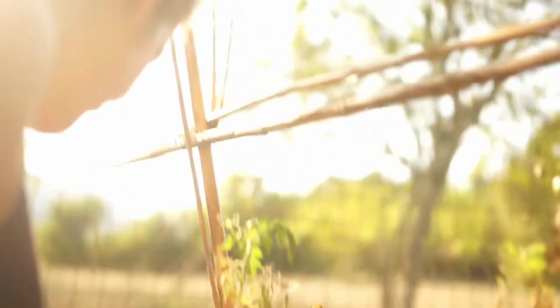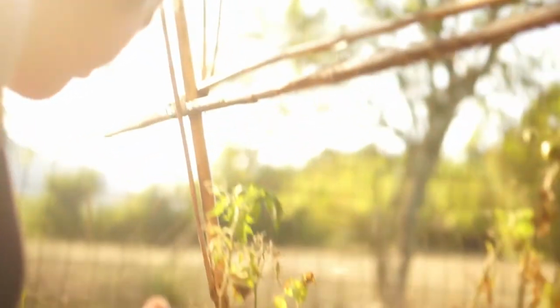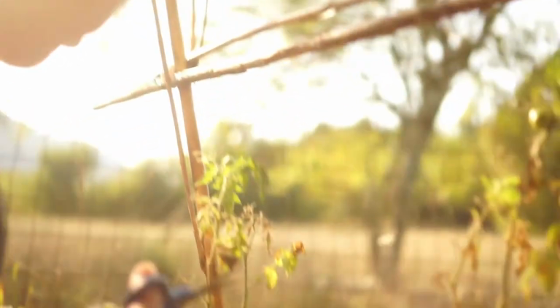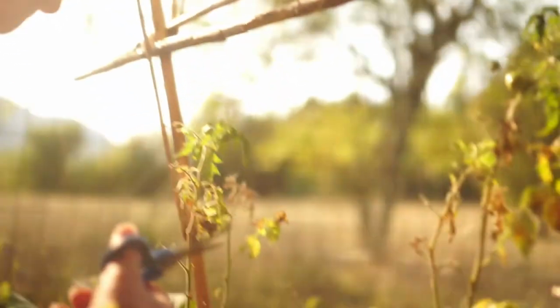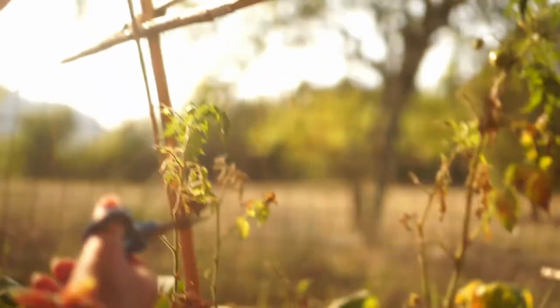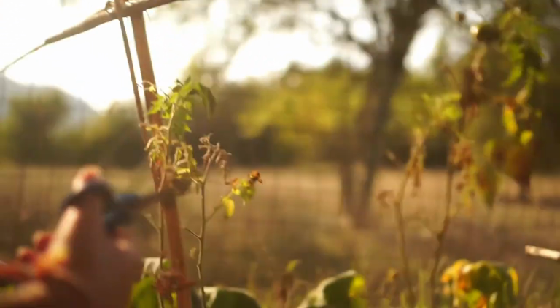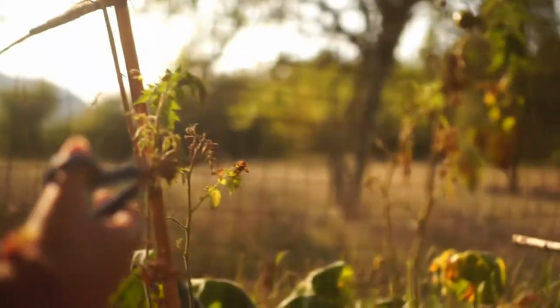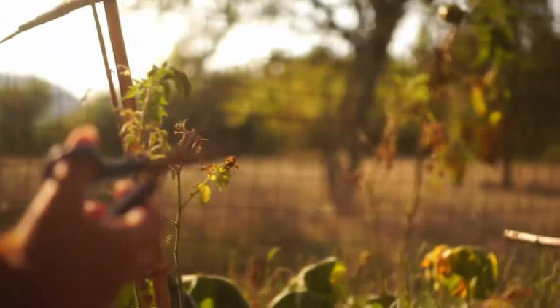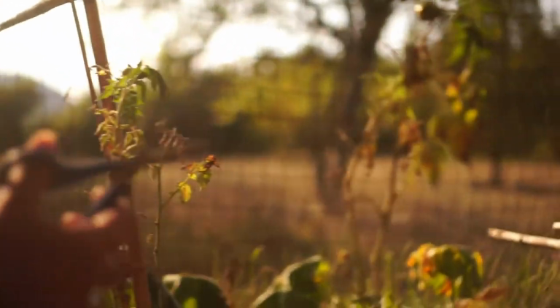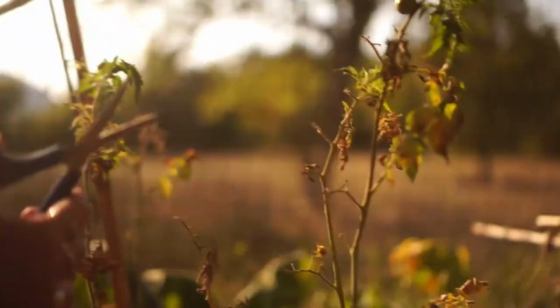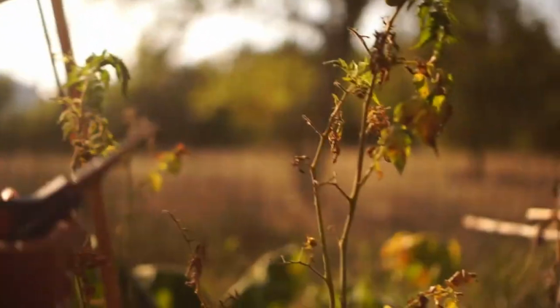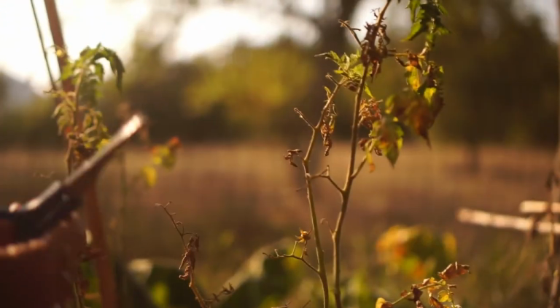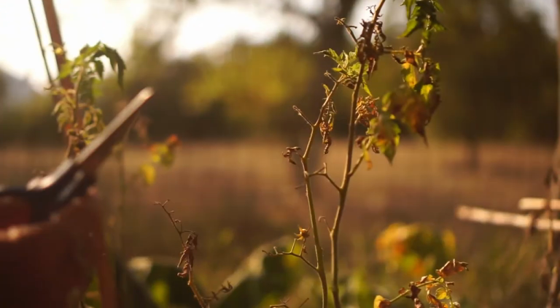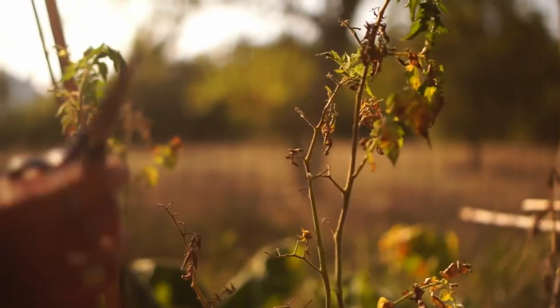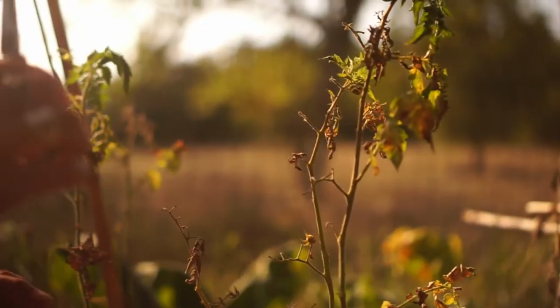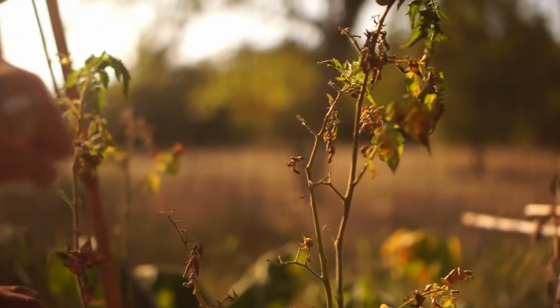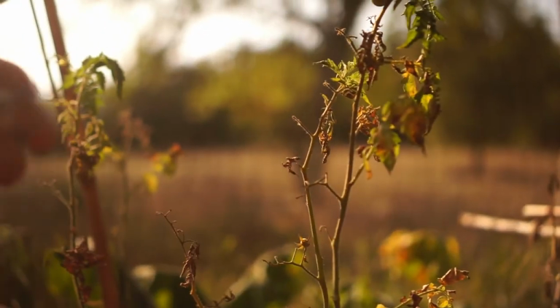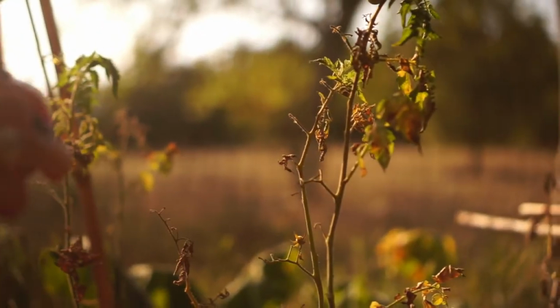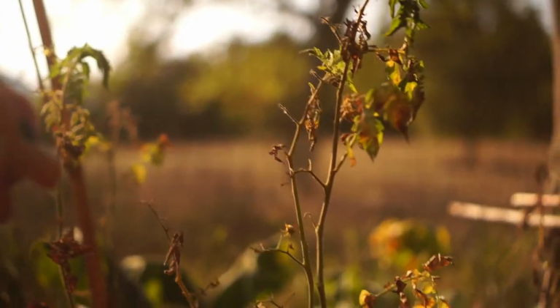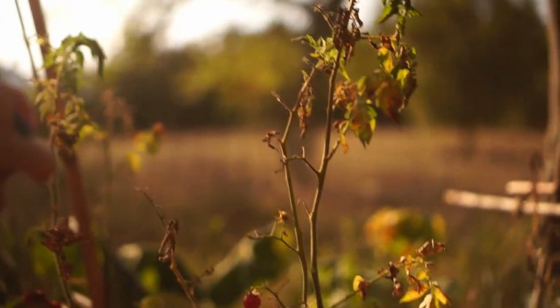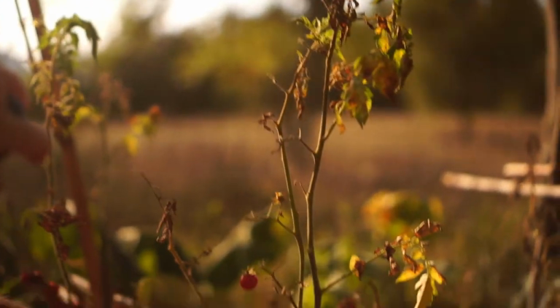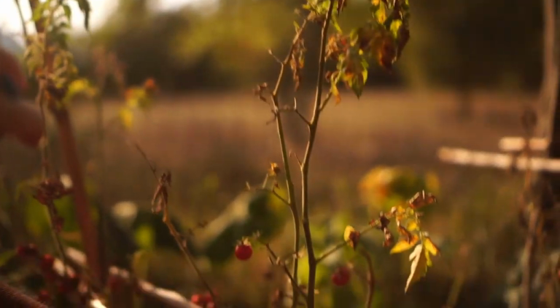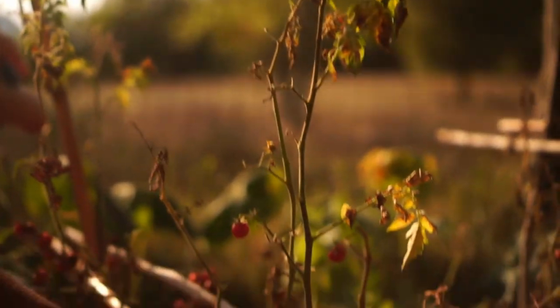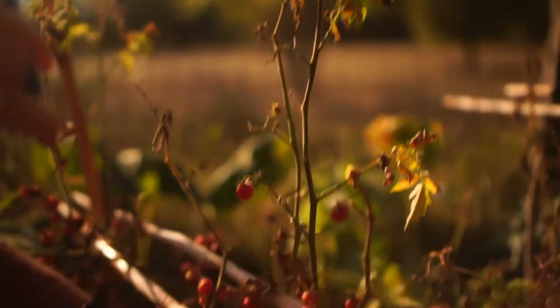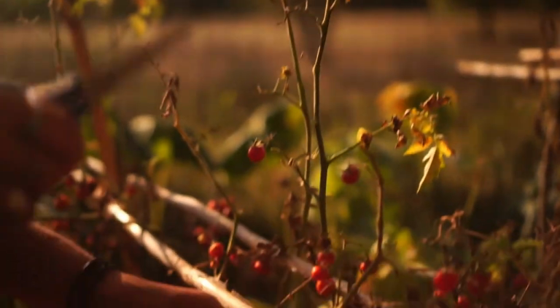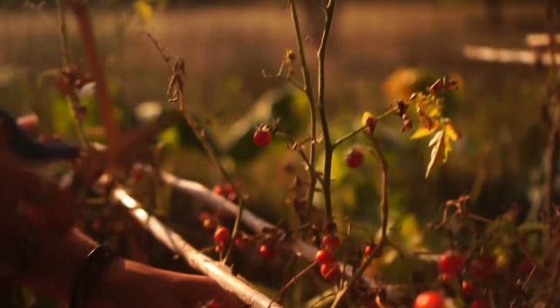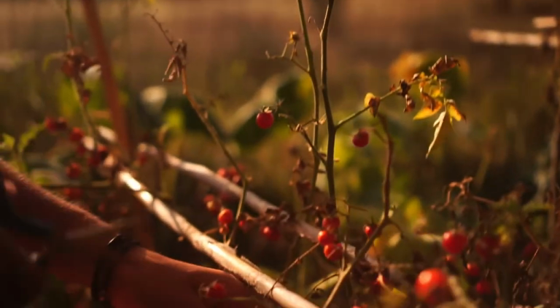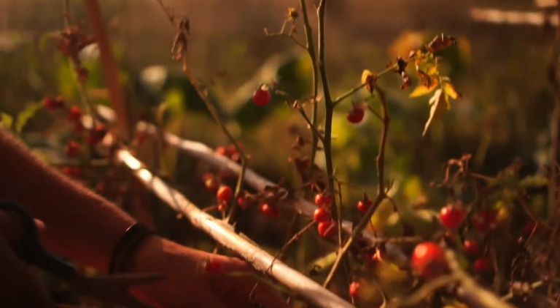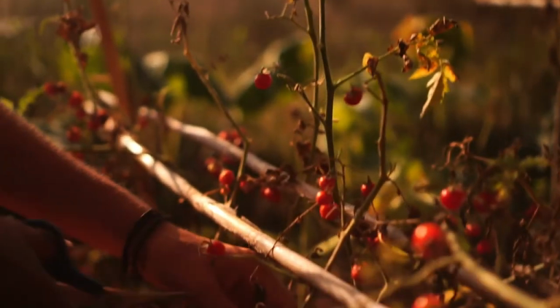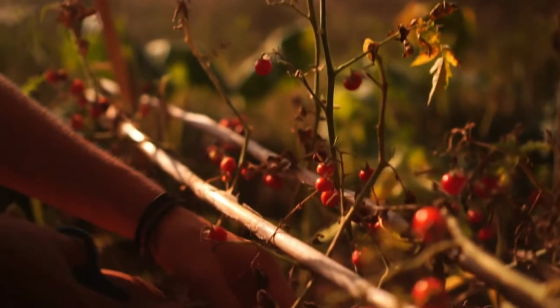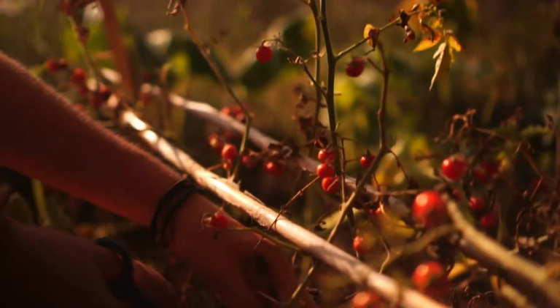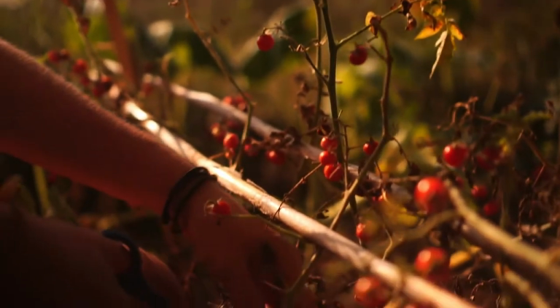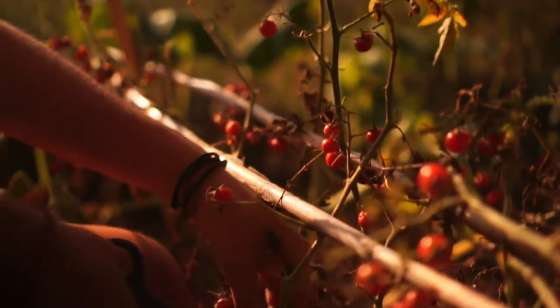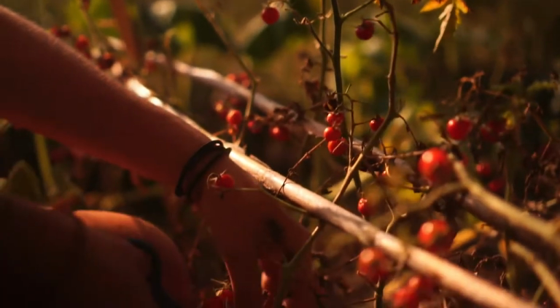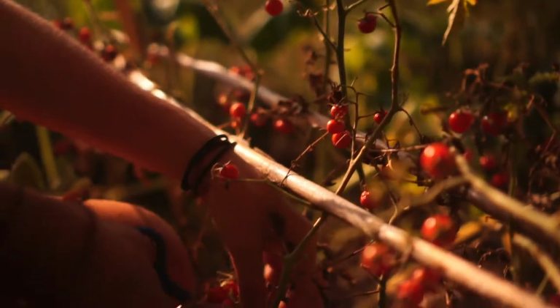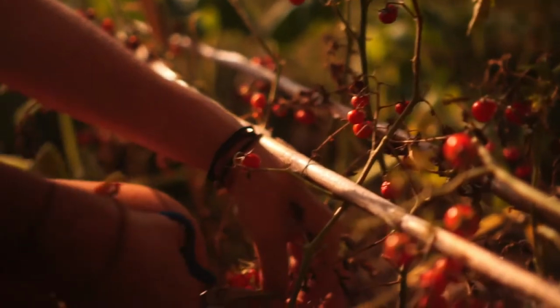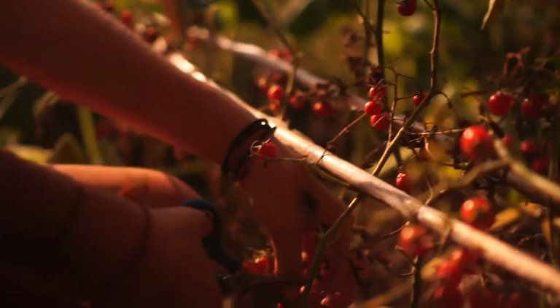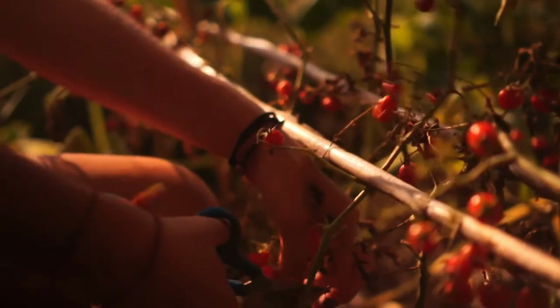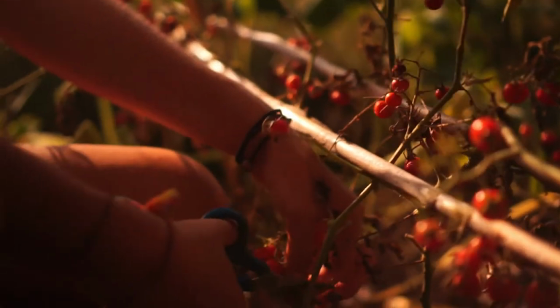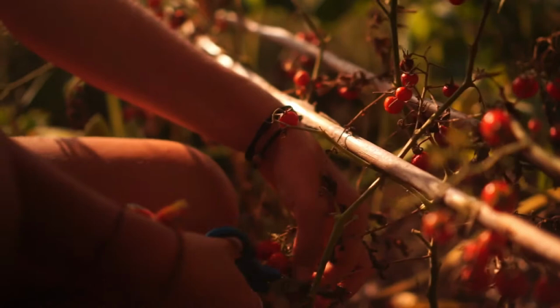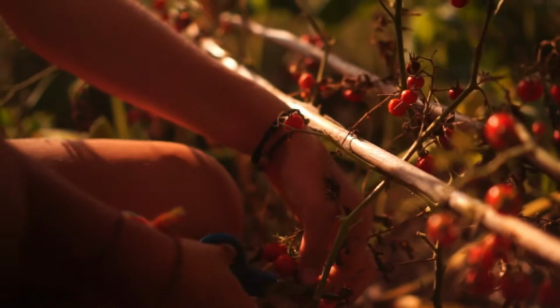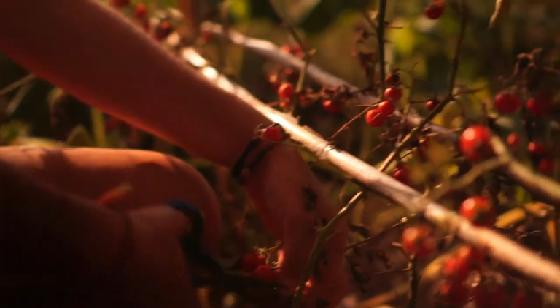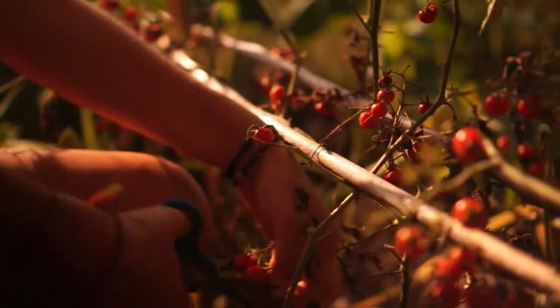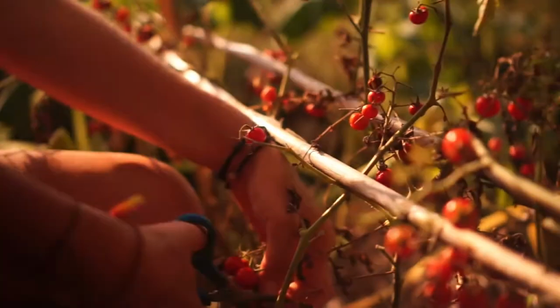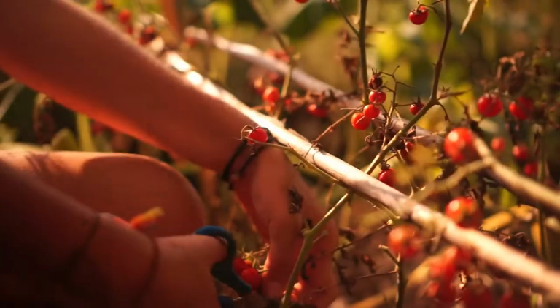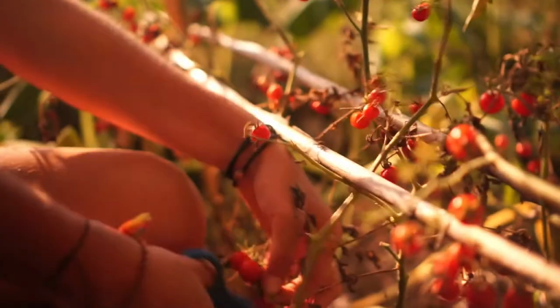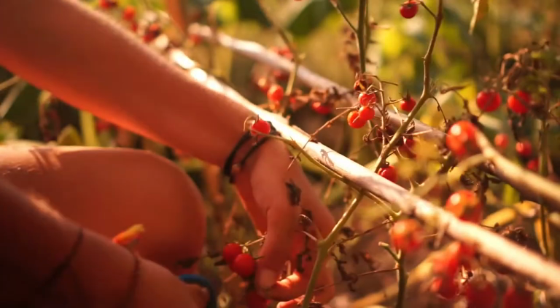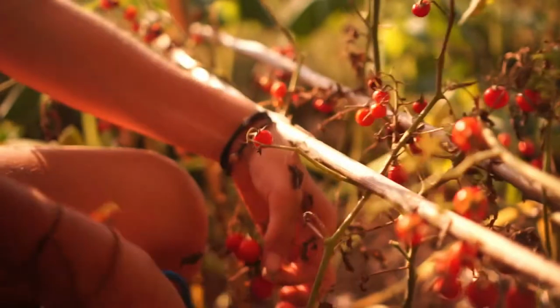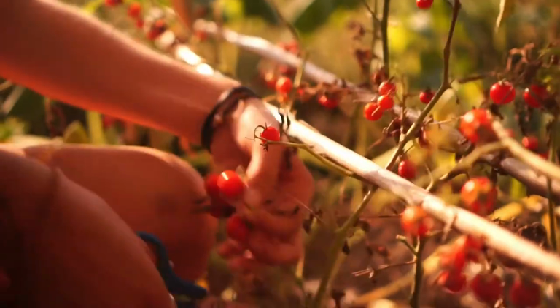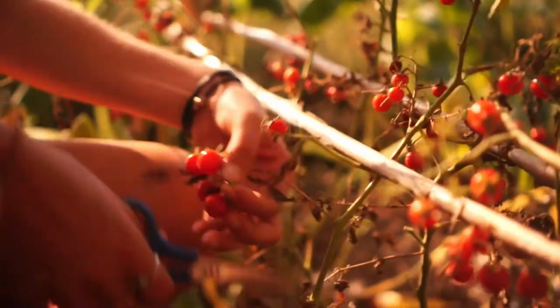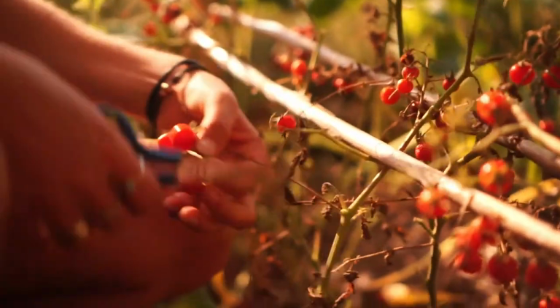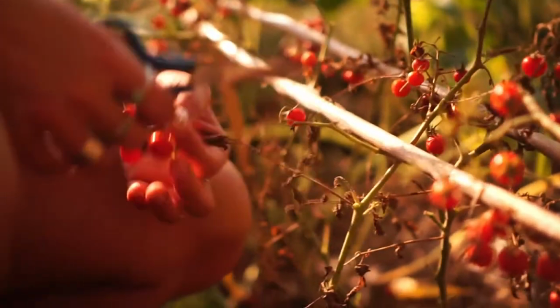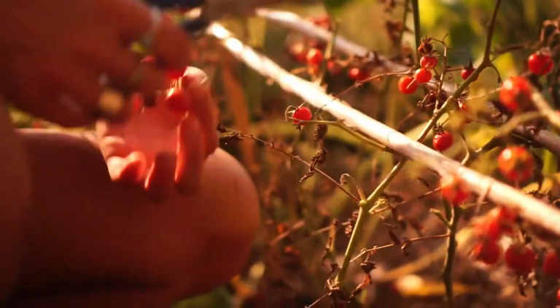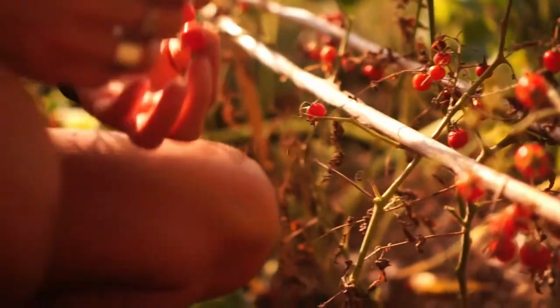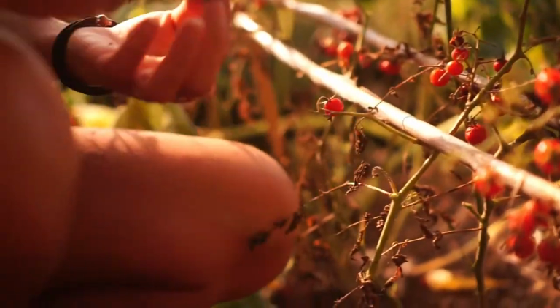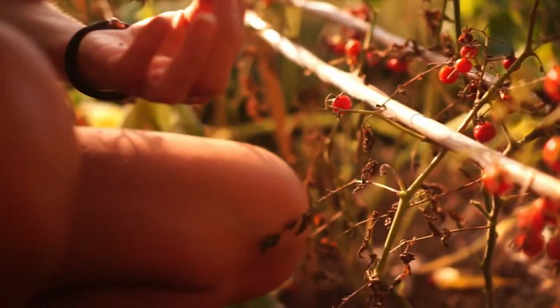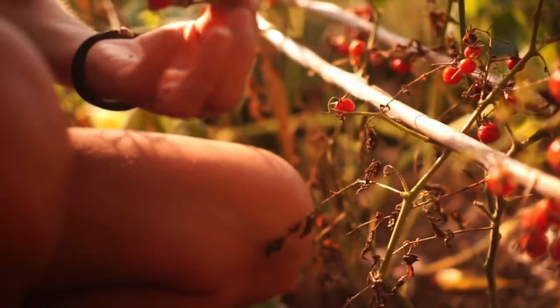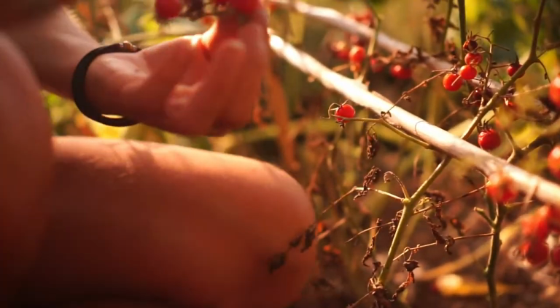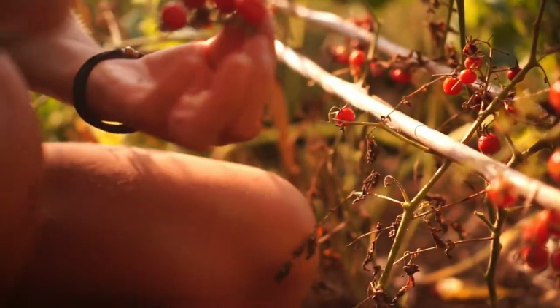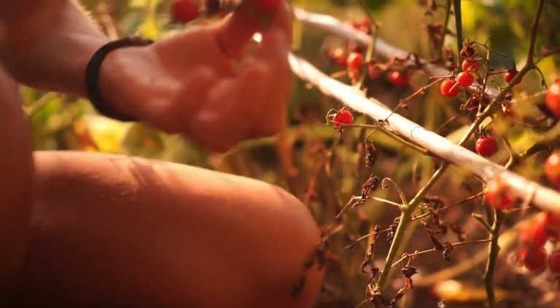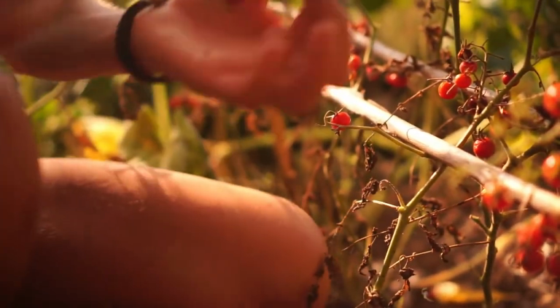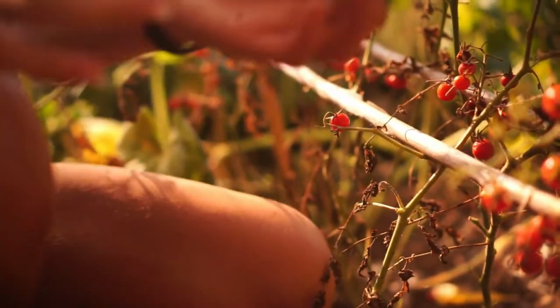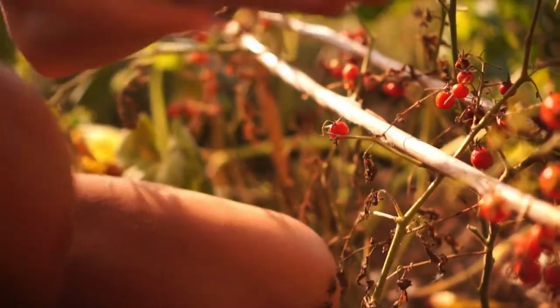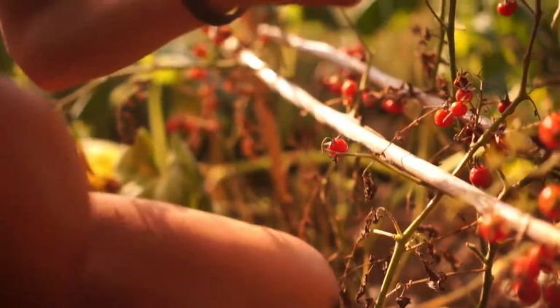The best tomatoes of your life. Do you know what I'm saying? It's a cherry tomato.